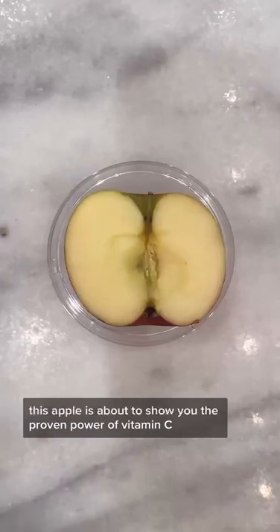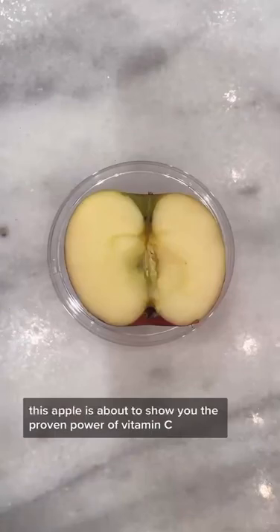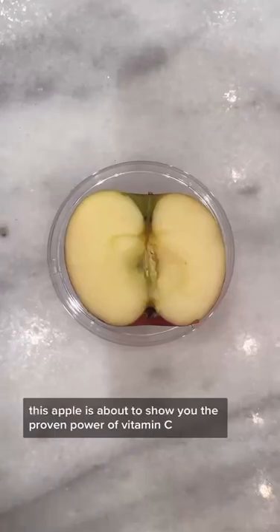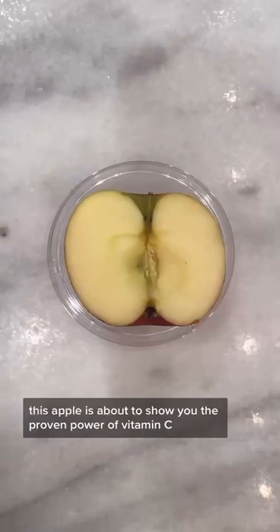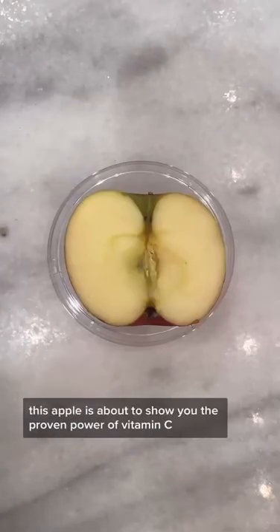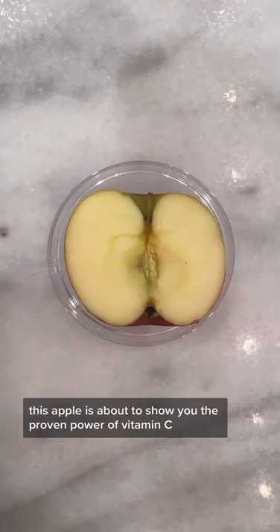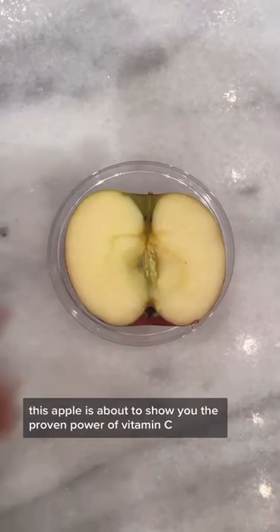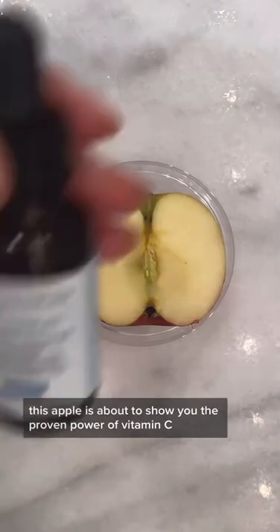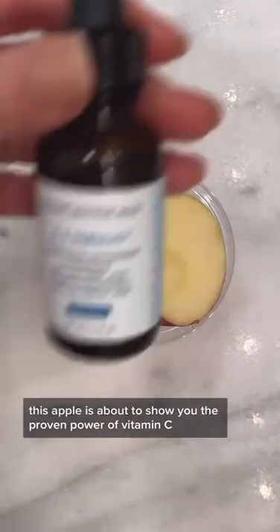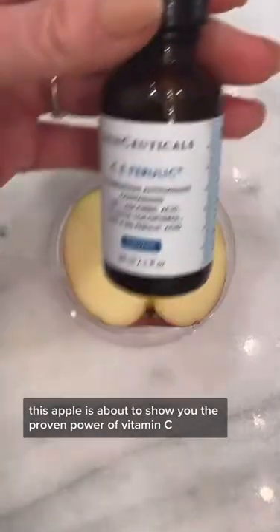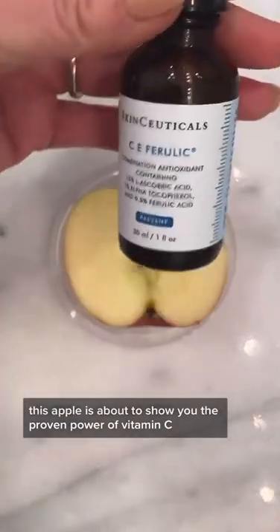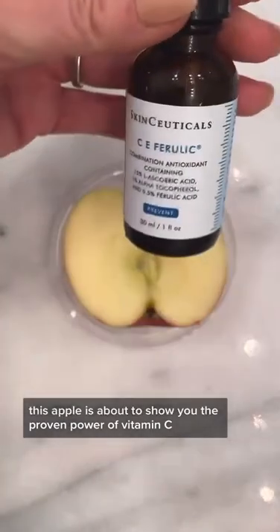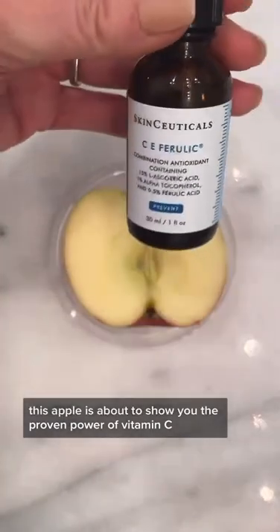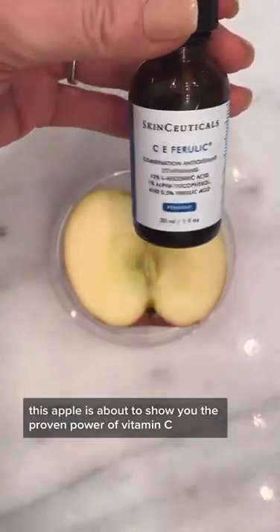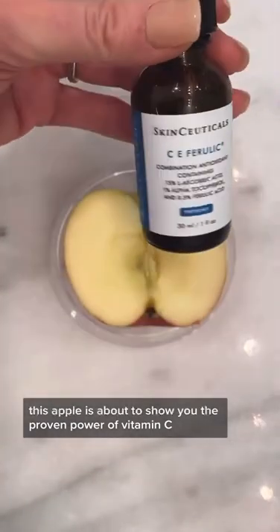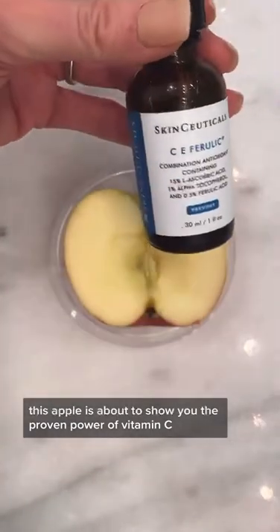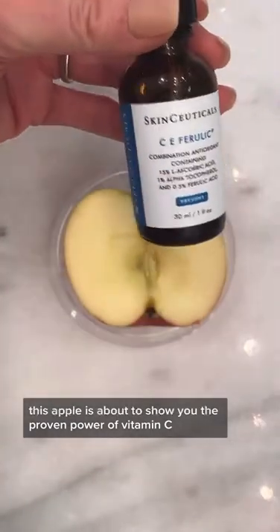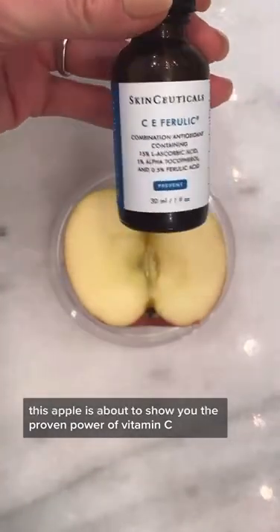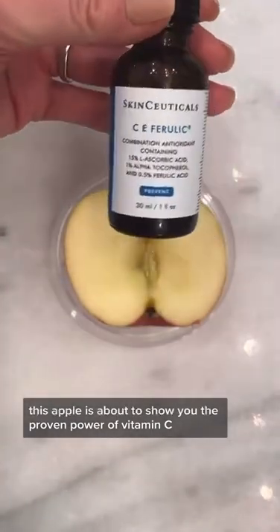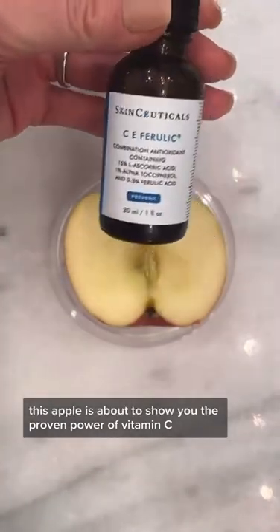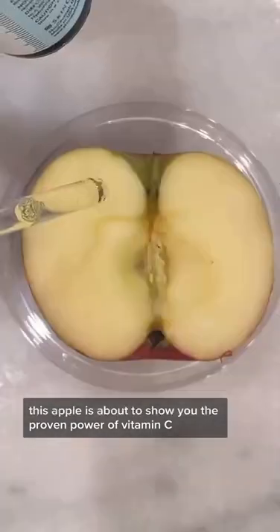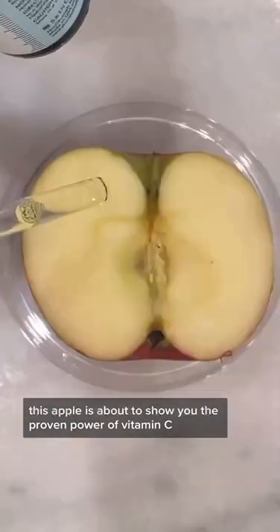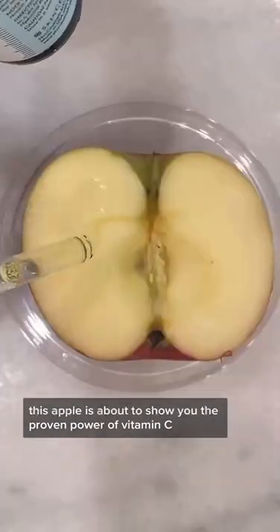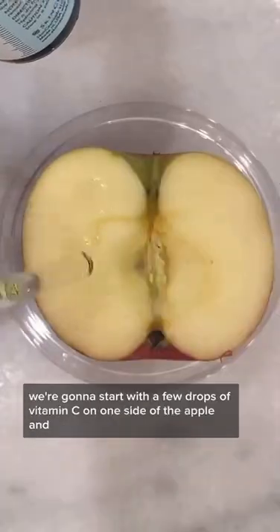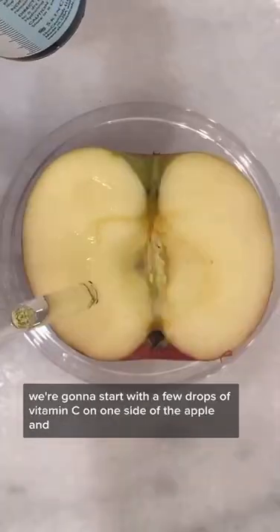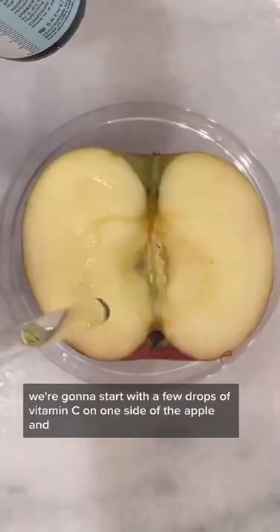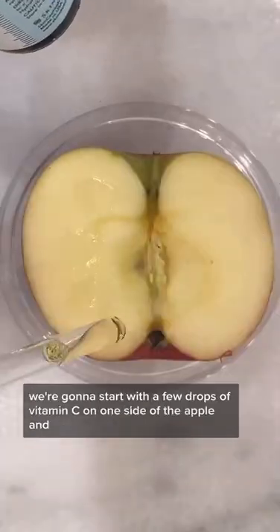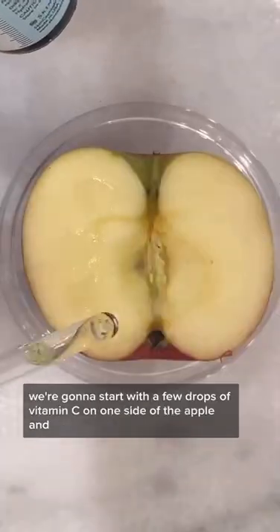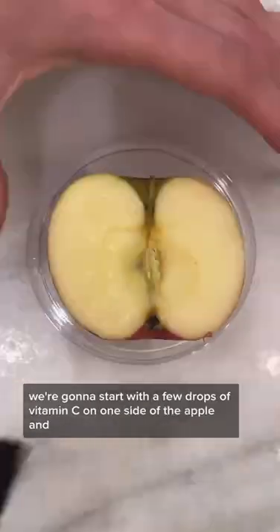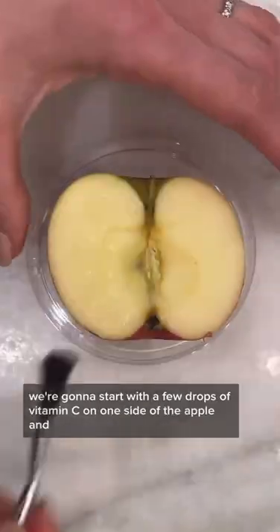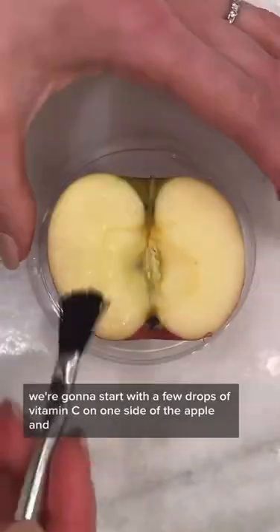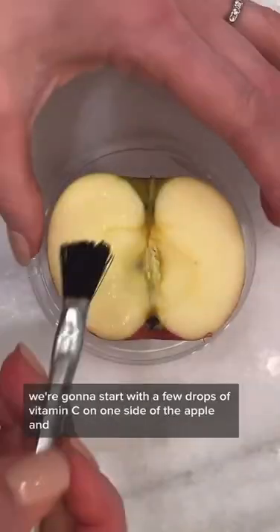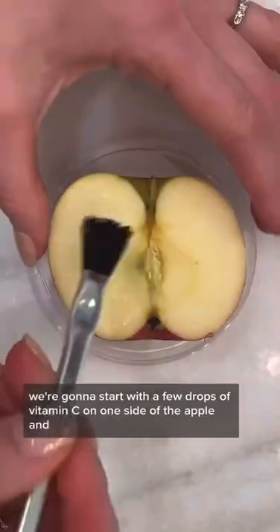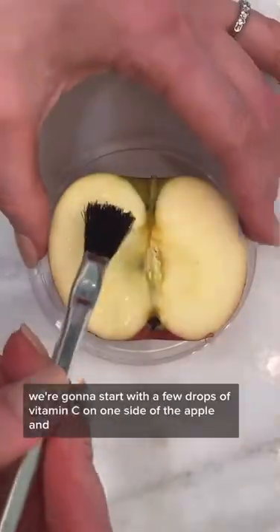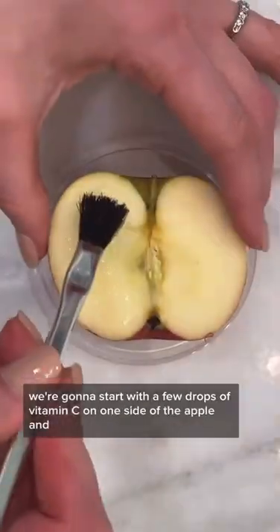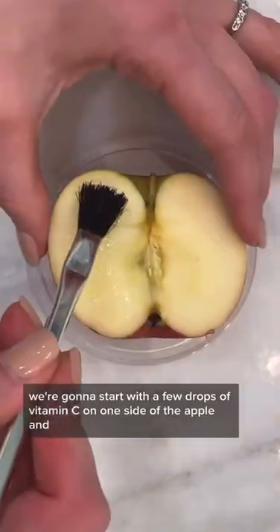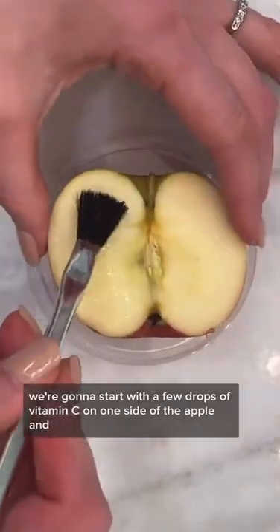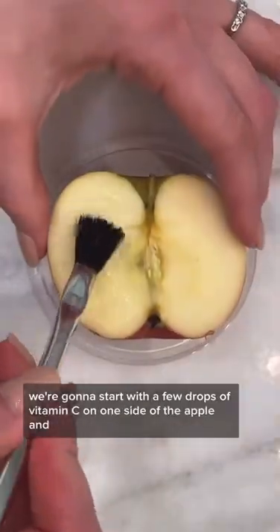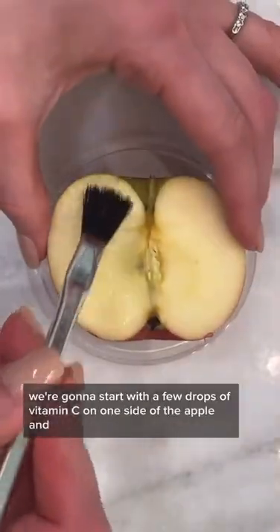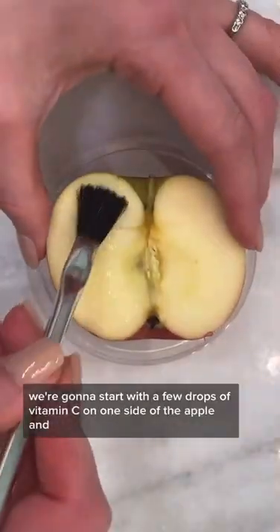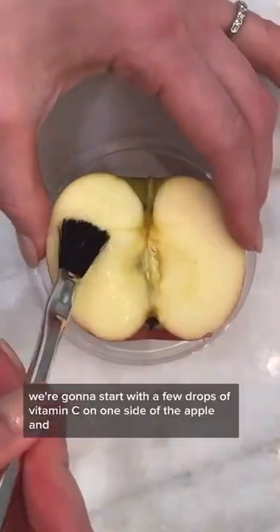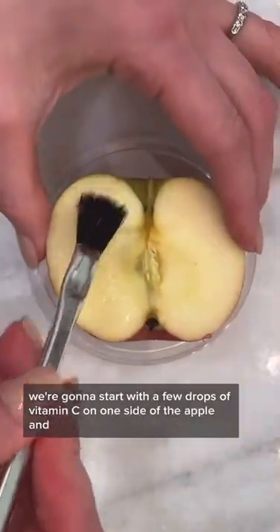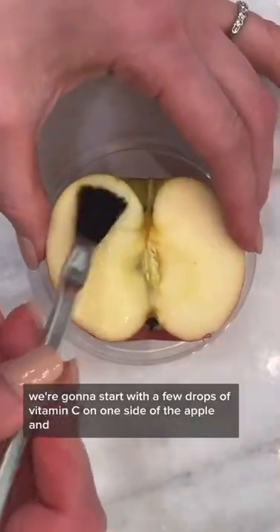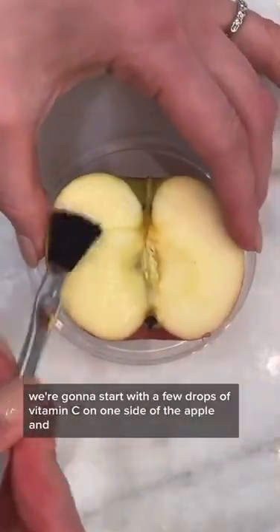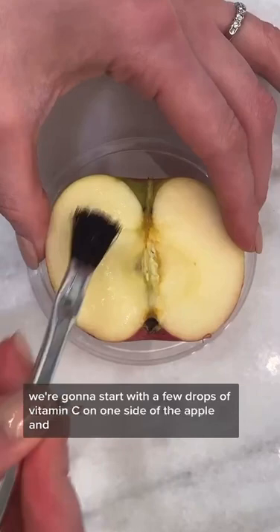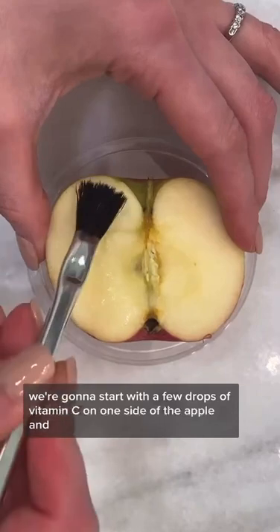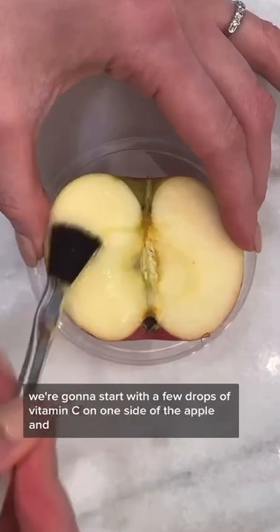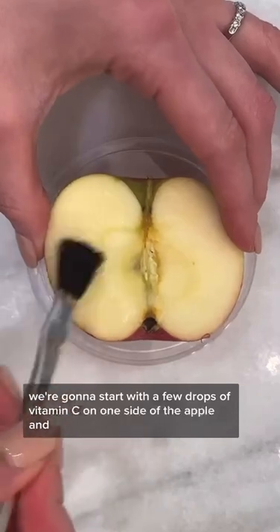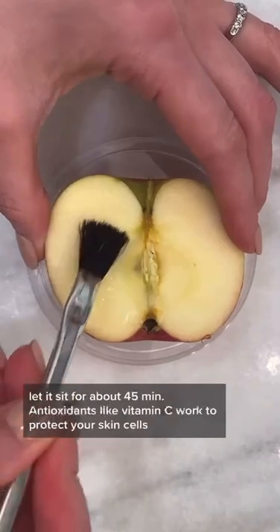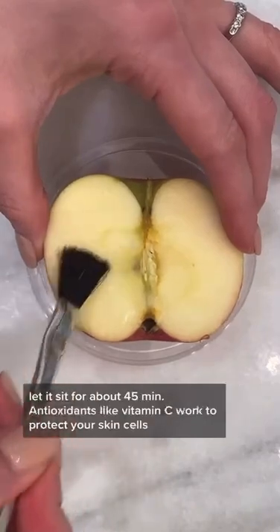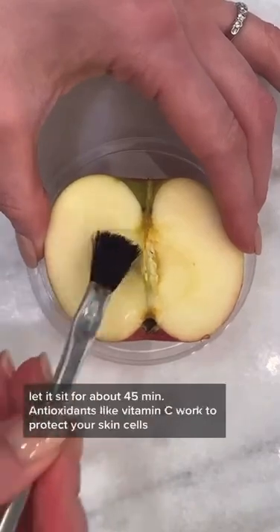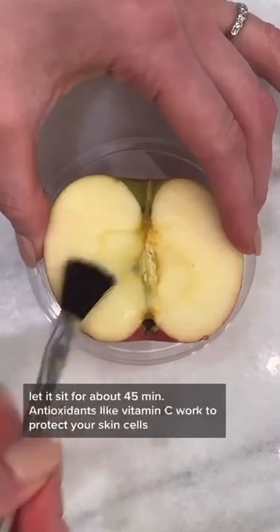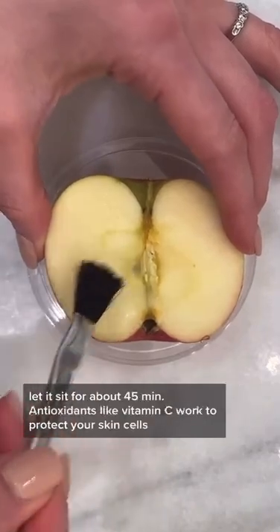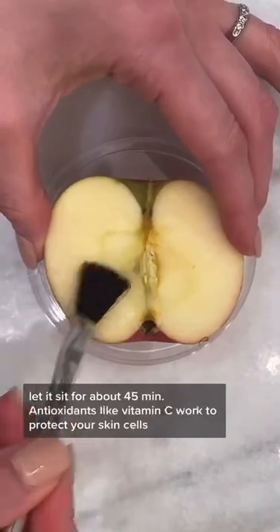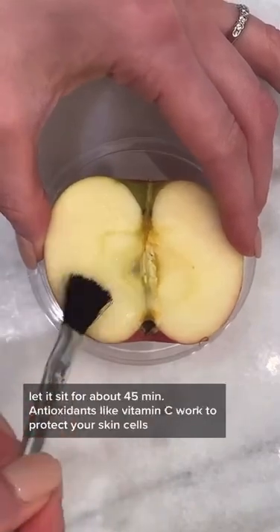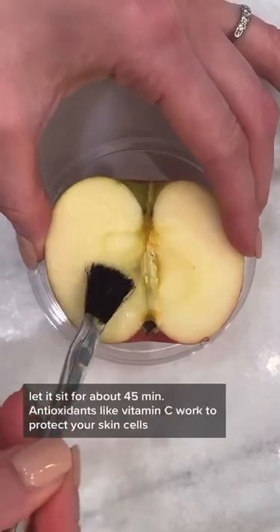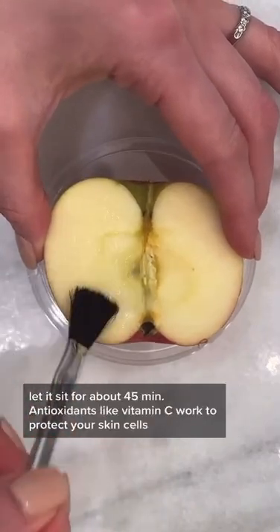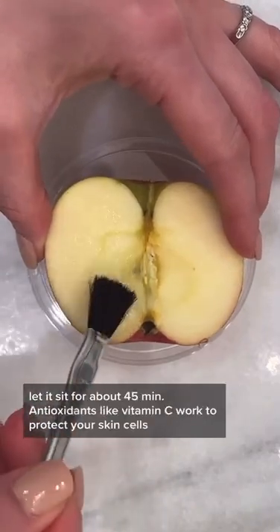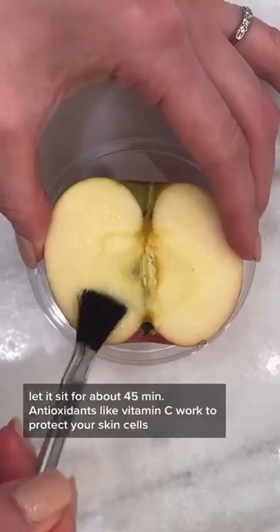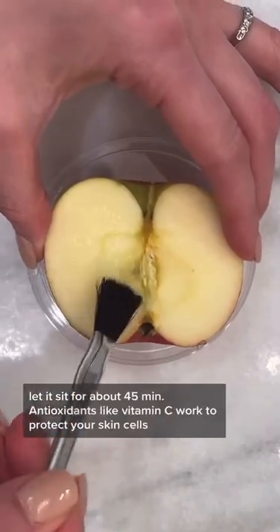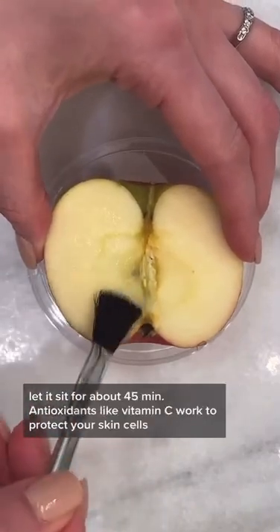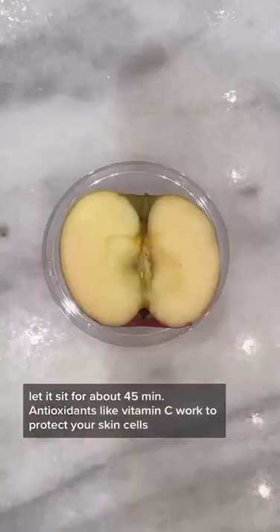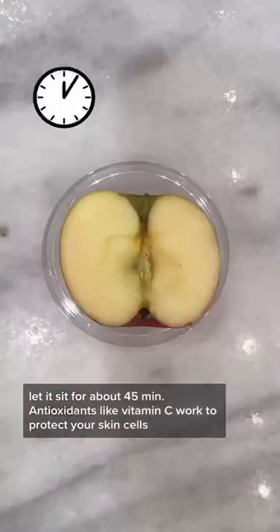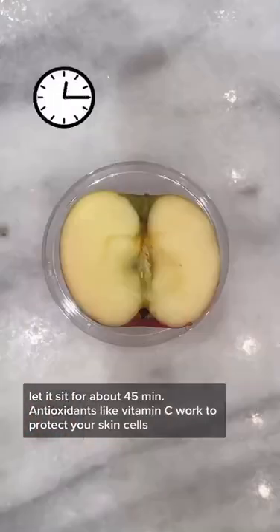This apple is about to show you the proven power of vitamin C. We're going to start with a few drops of vitamin C on one side of the apple and let it sit for about 45 minutes.